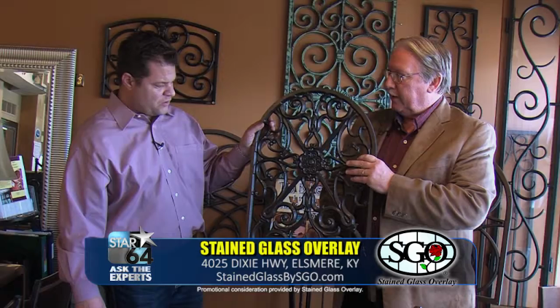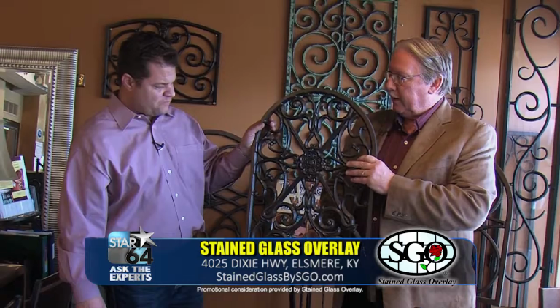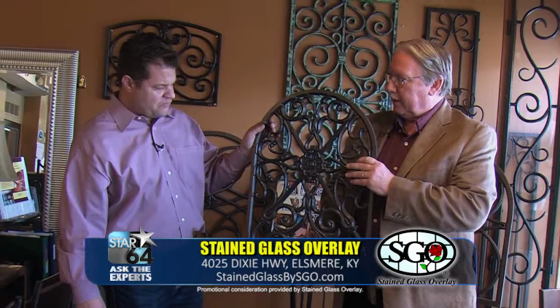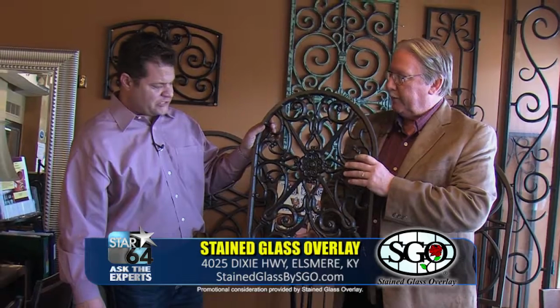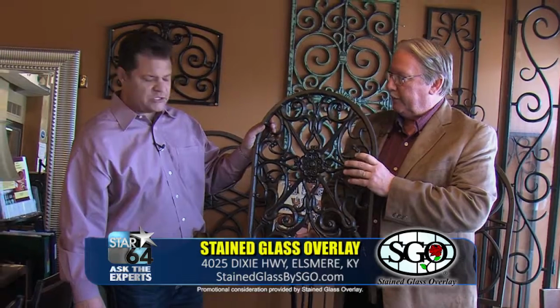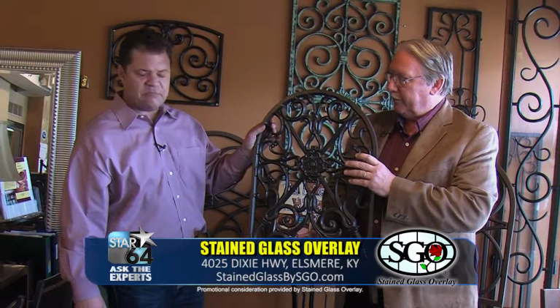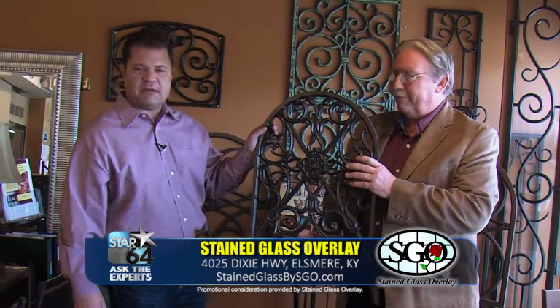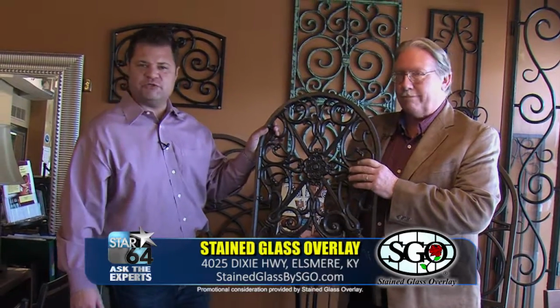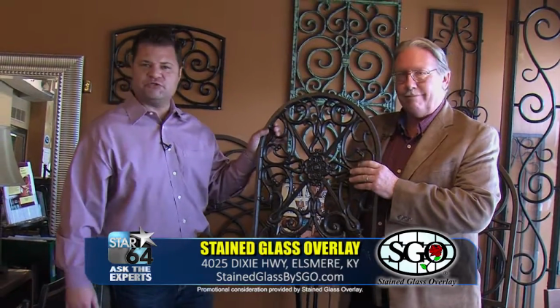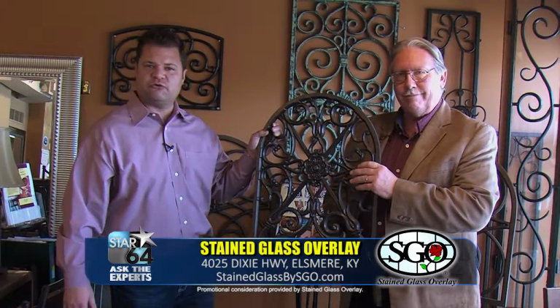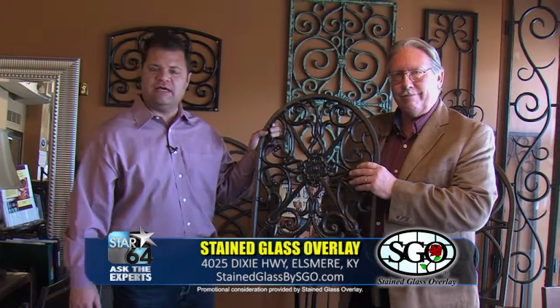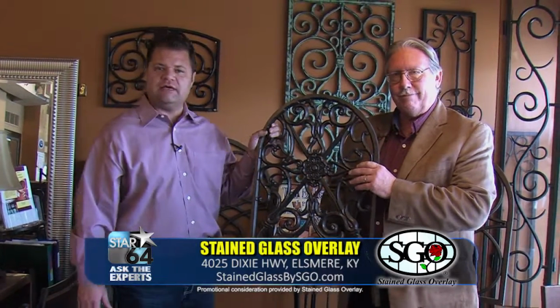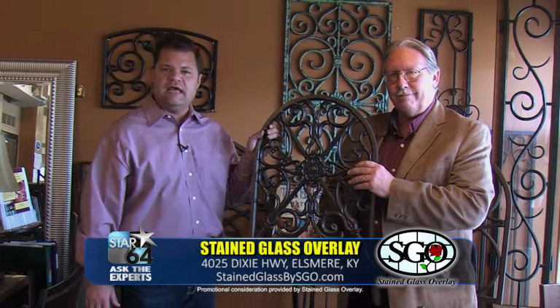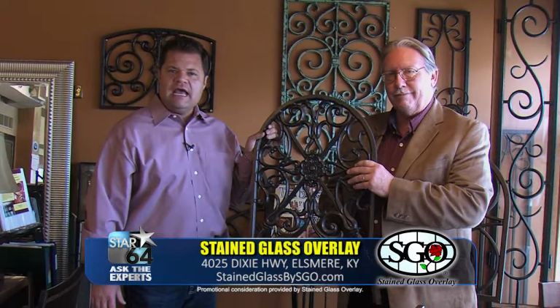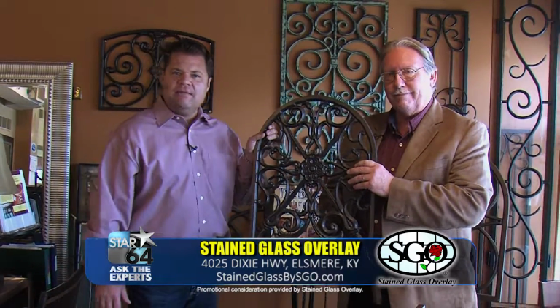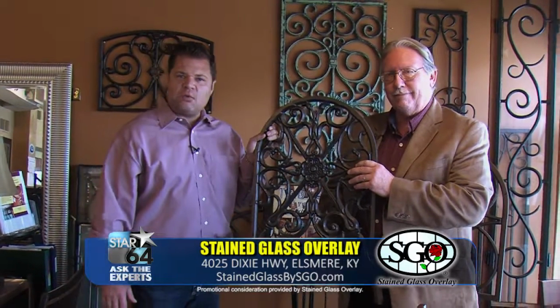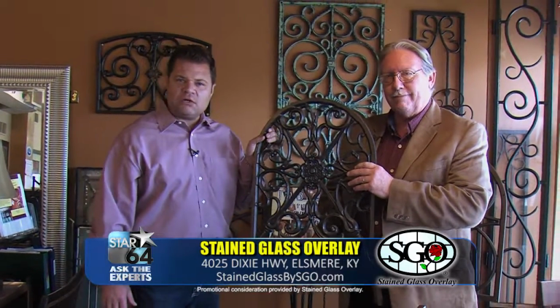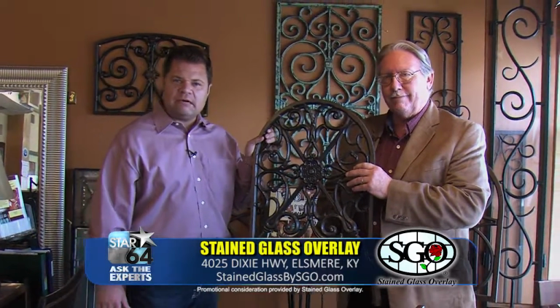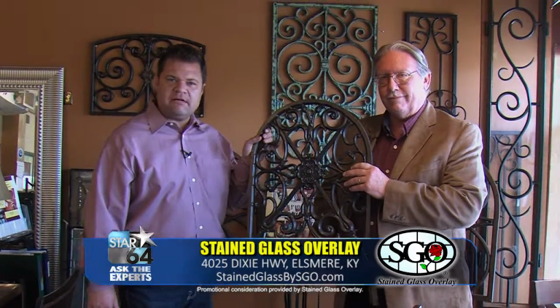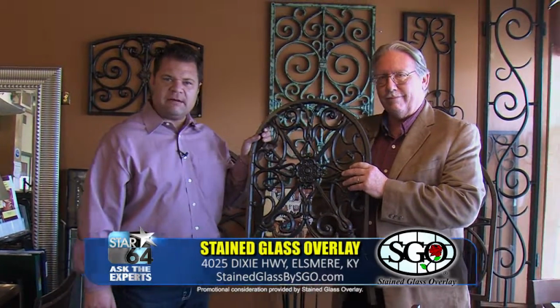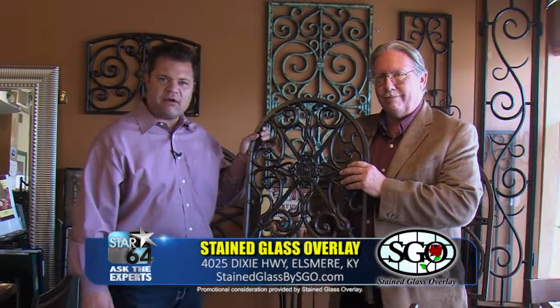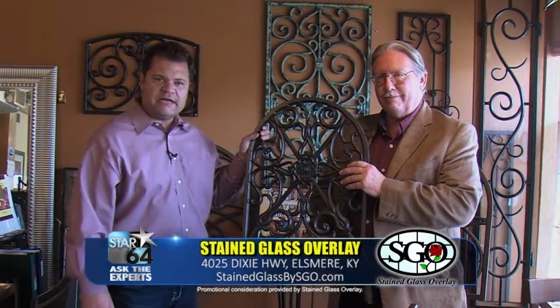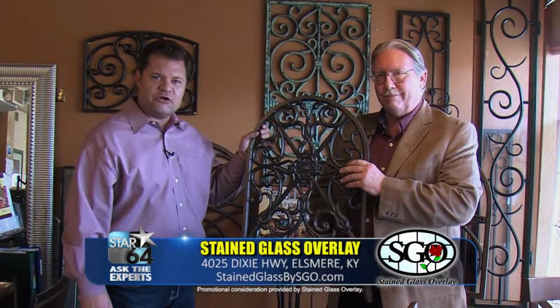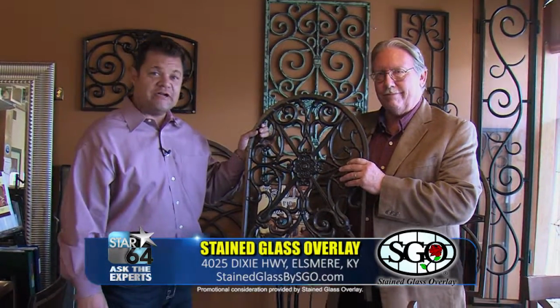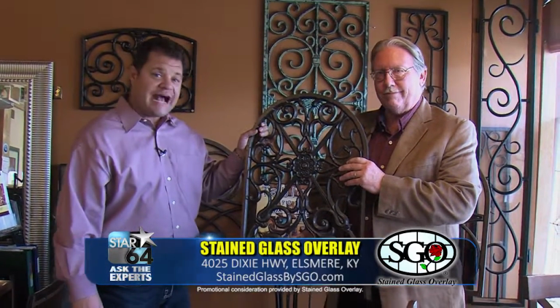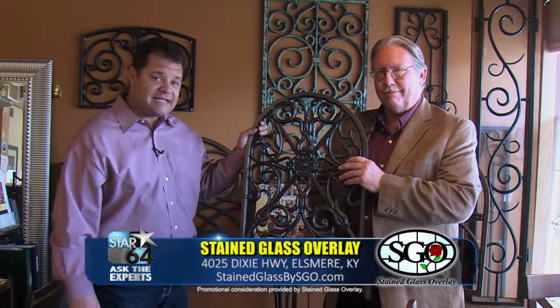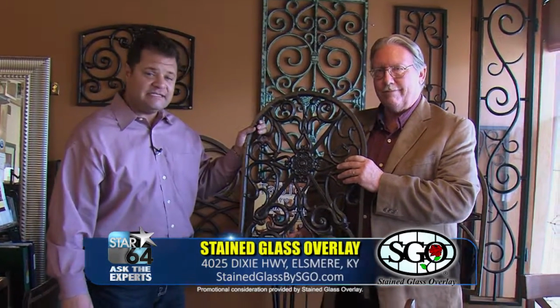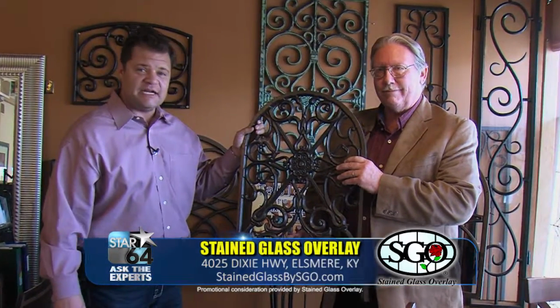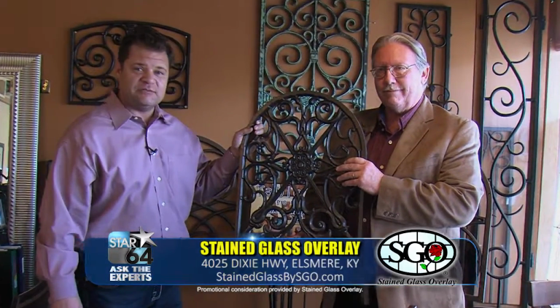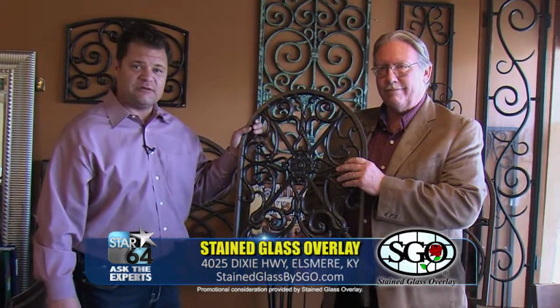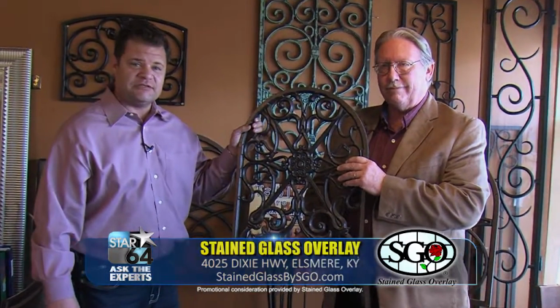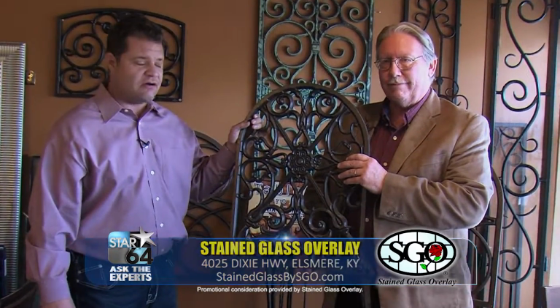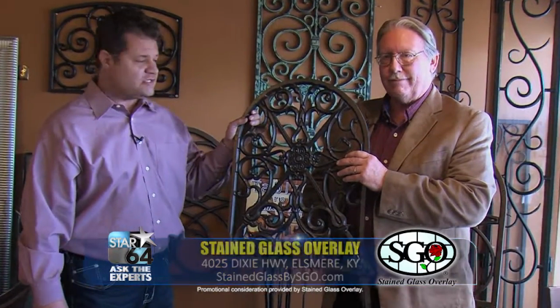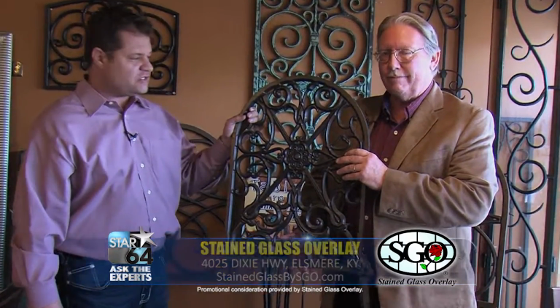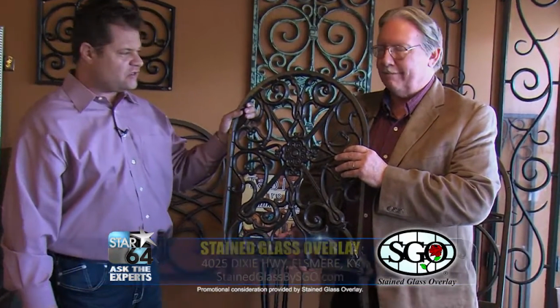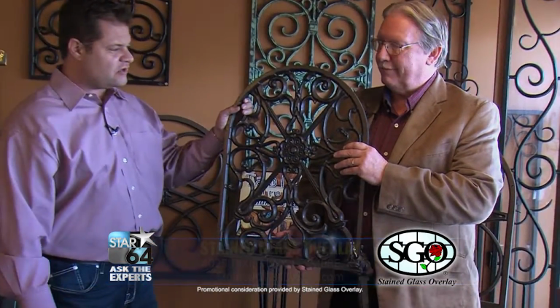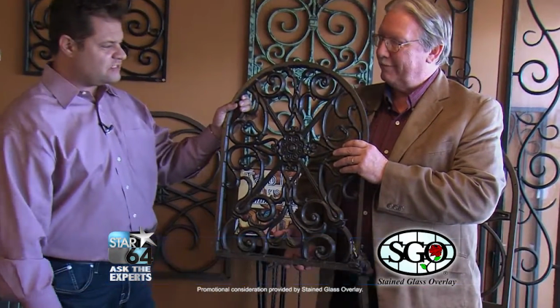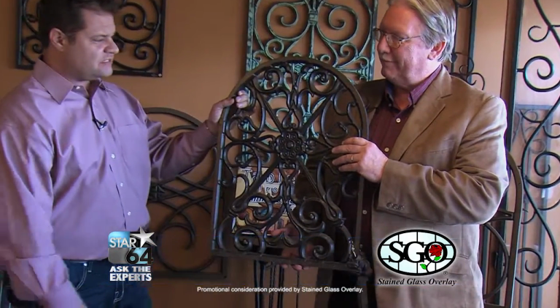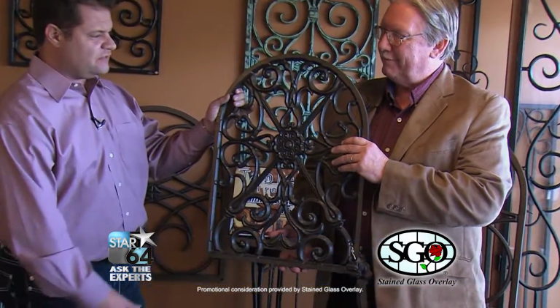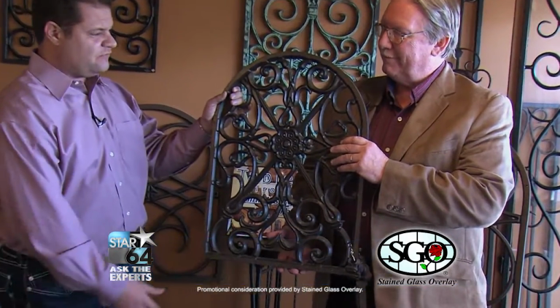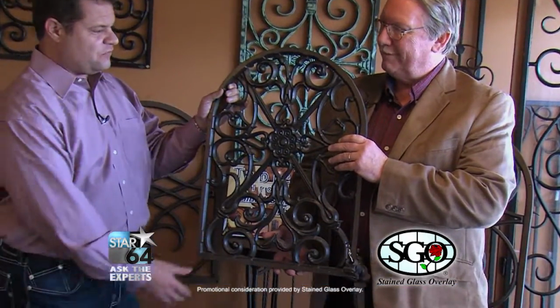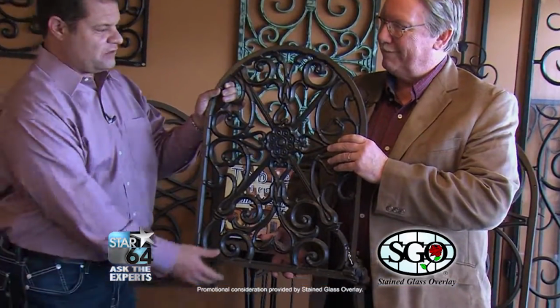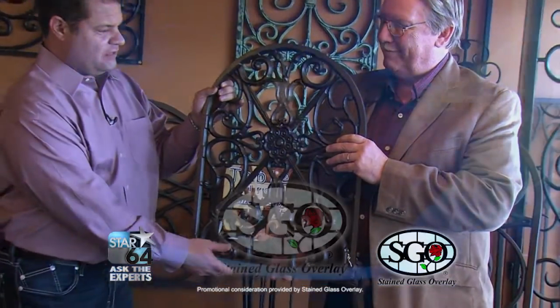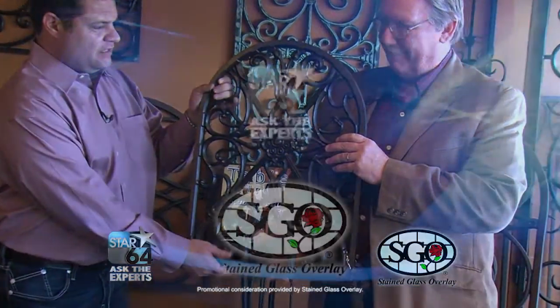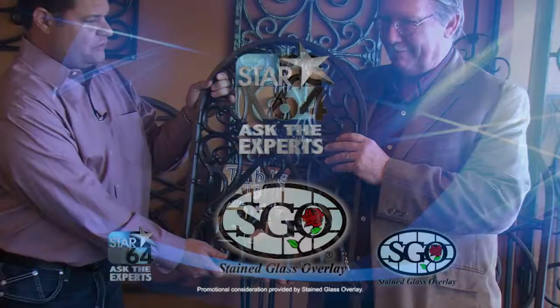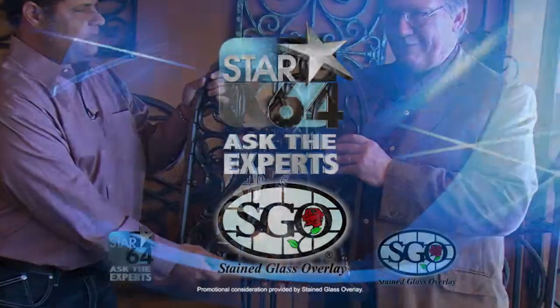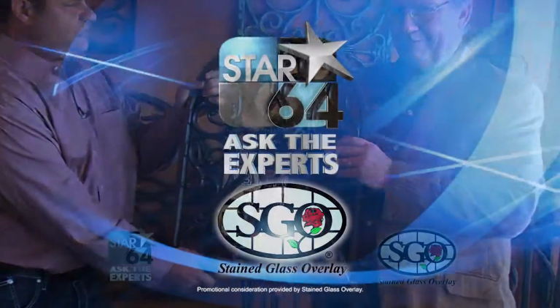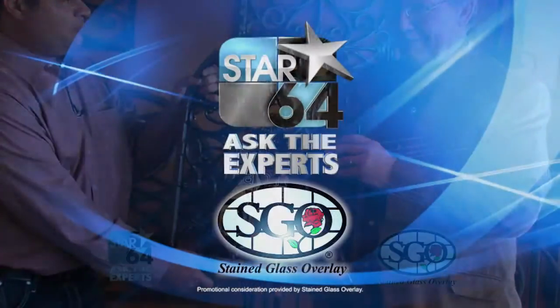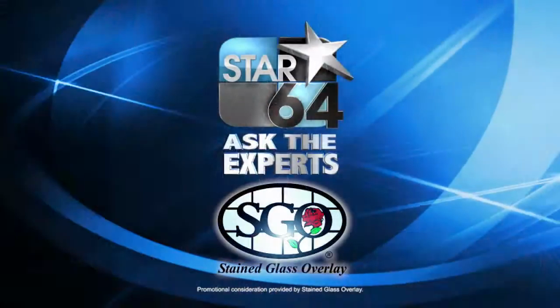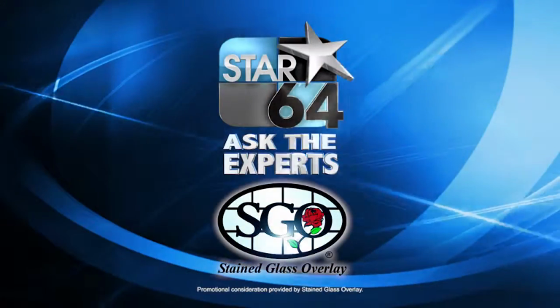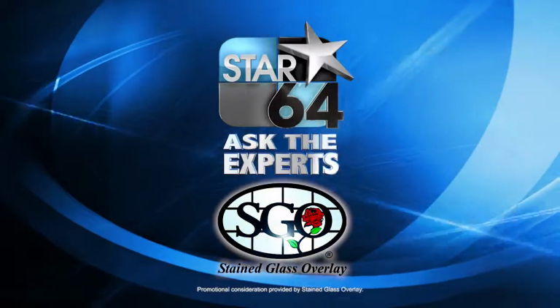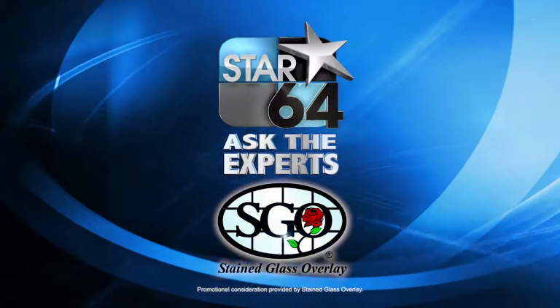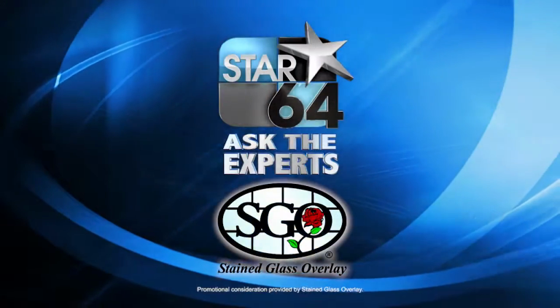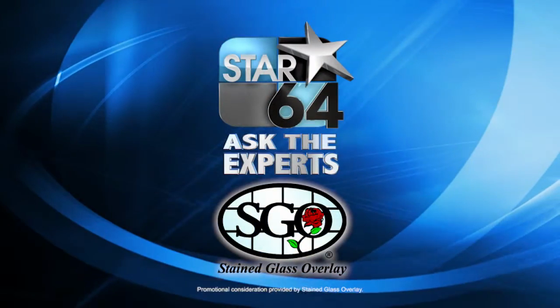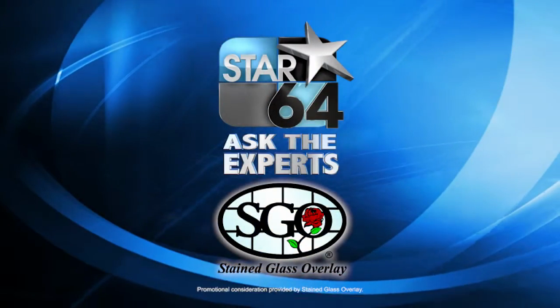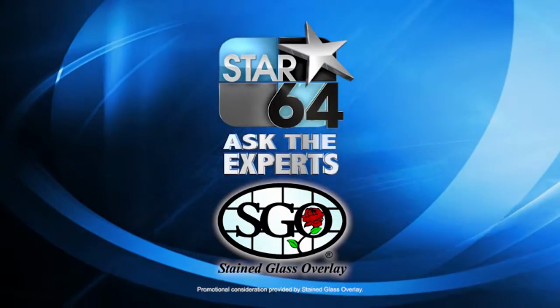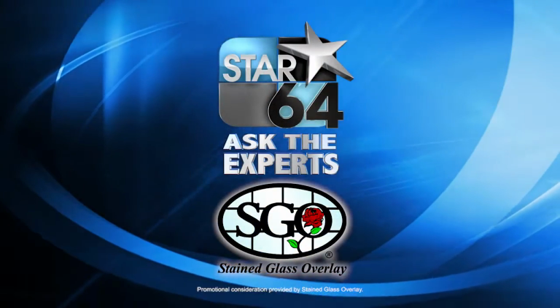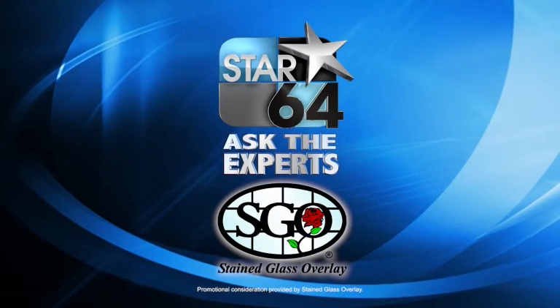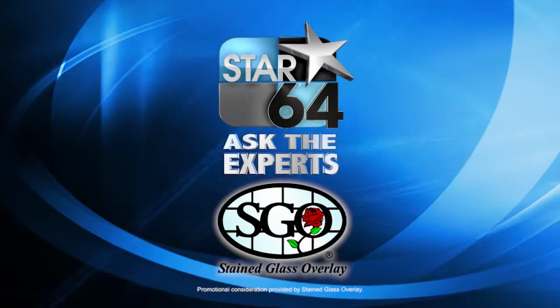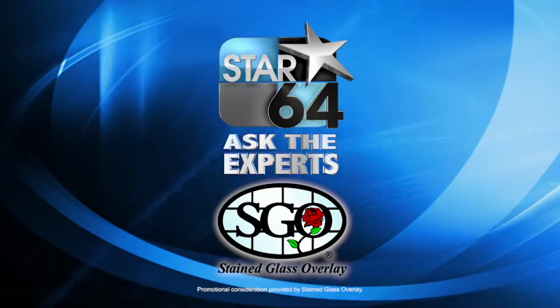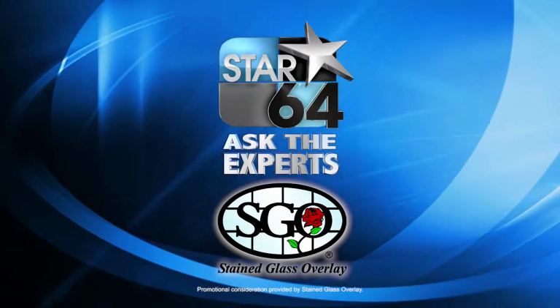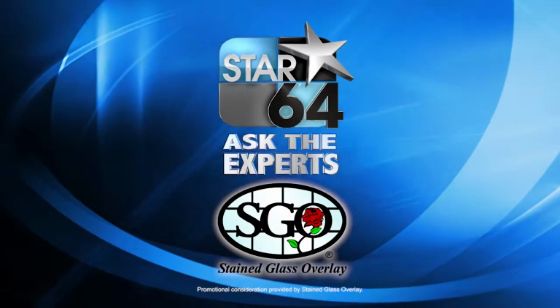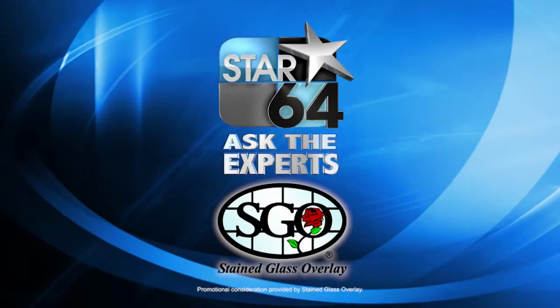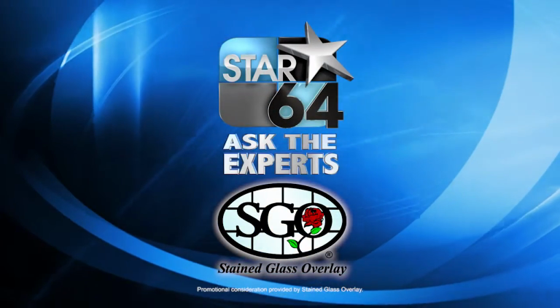More information at the bottom of your screen, and more coming up right here on Ask the Experts on Star 64. Do I need to help you move this? No, not at all.